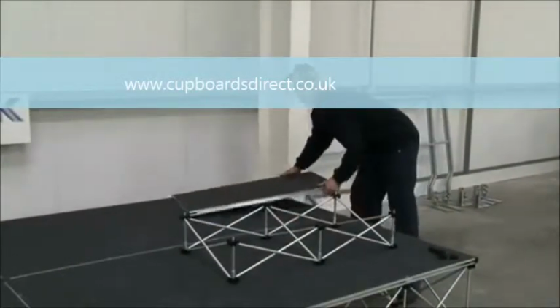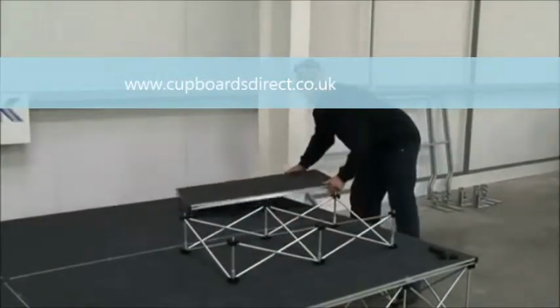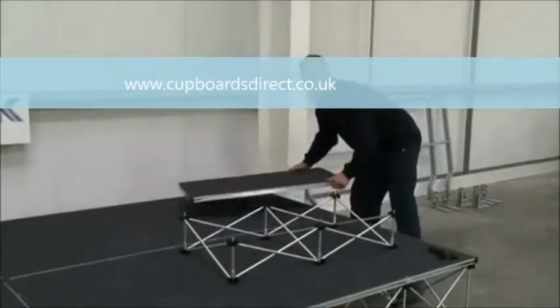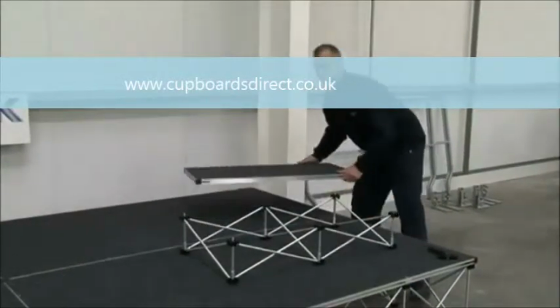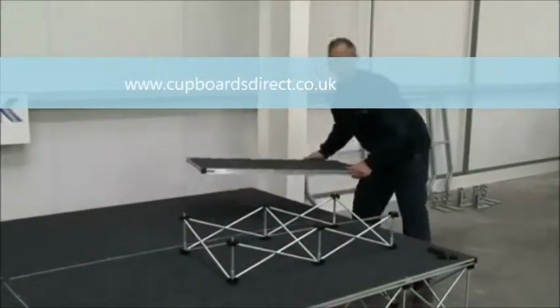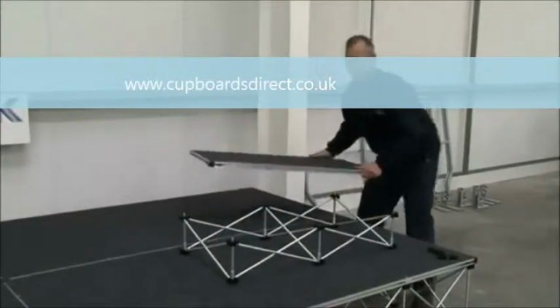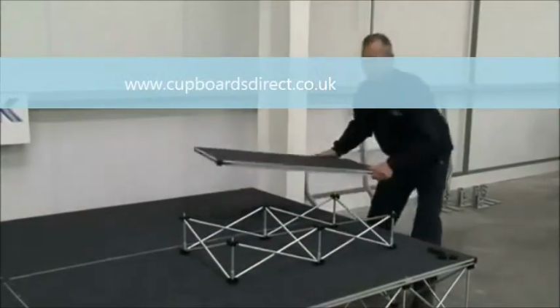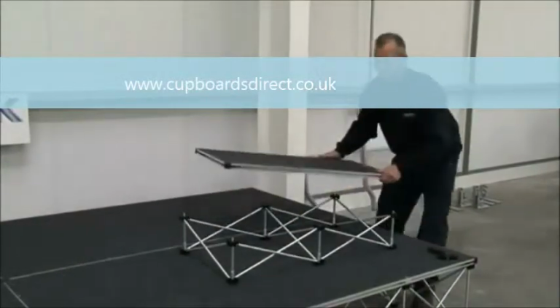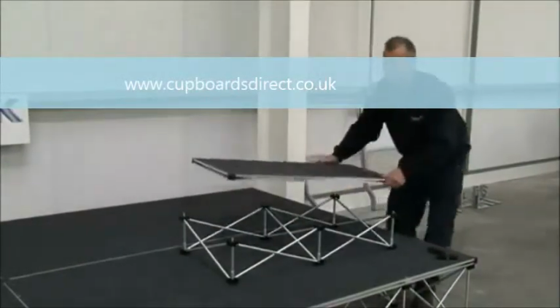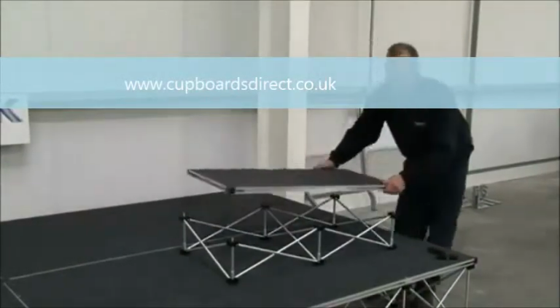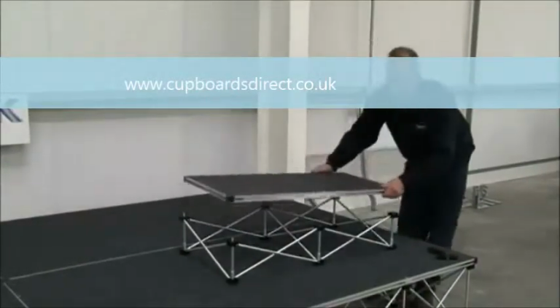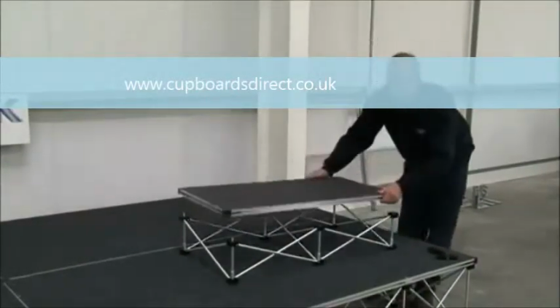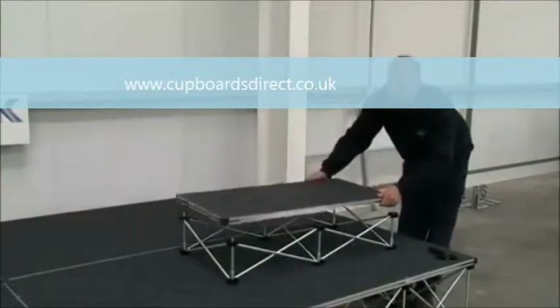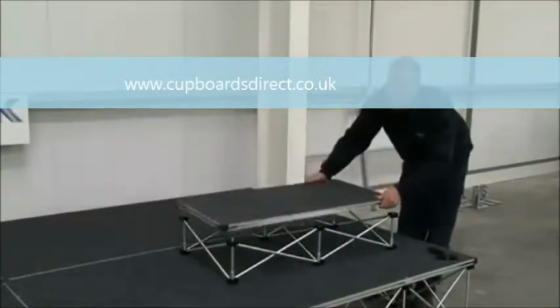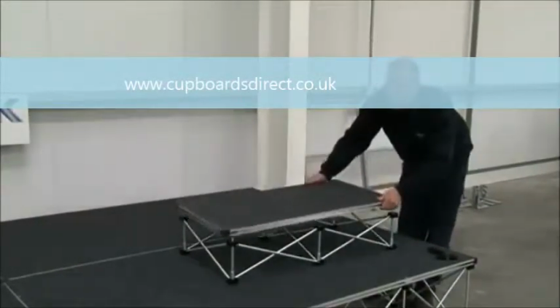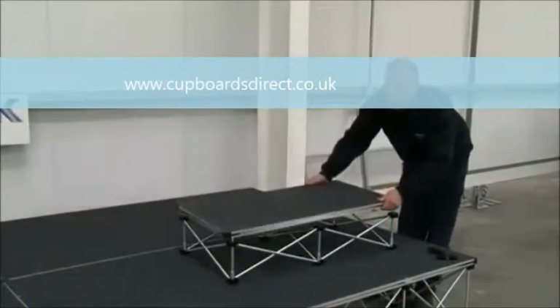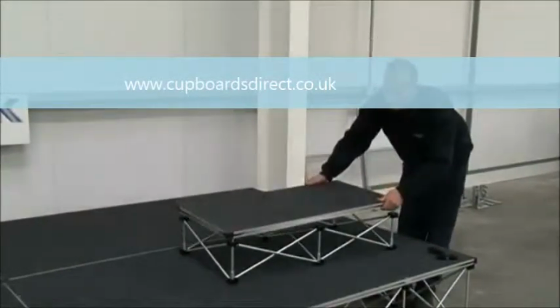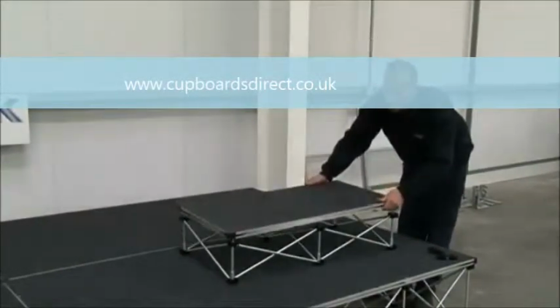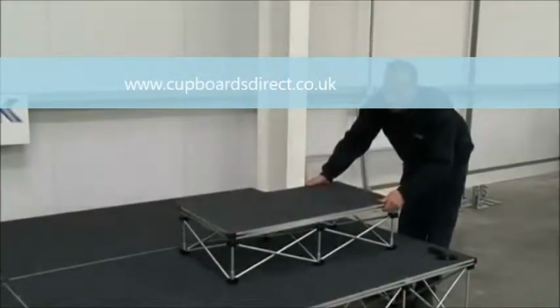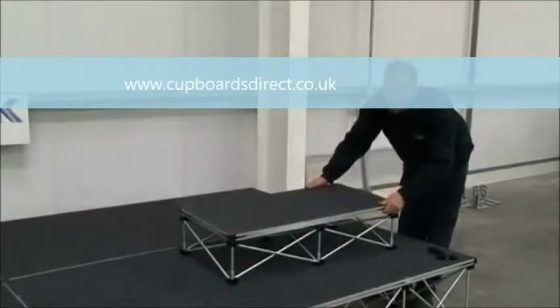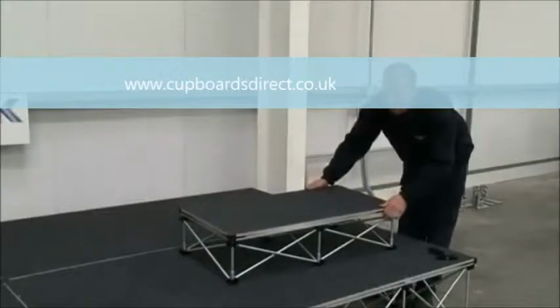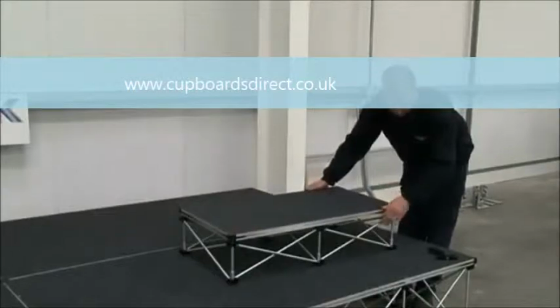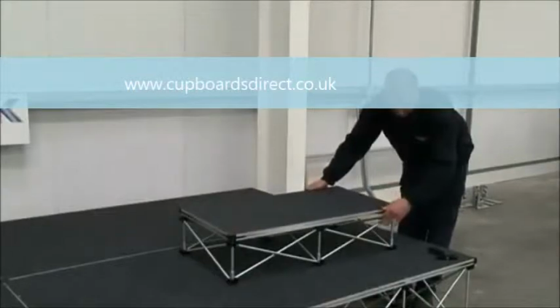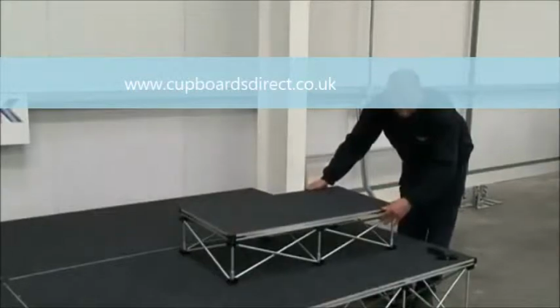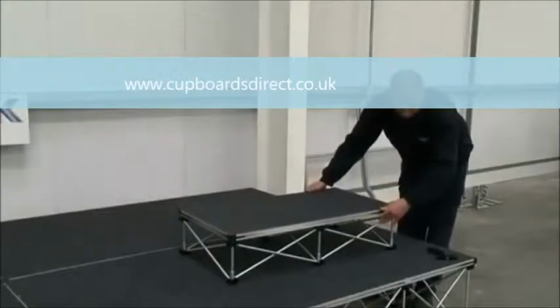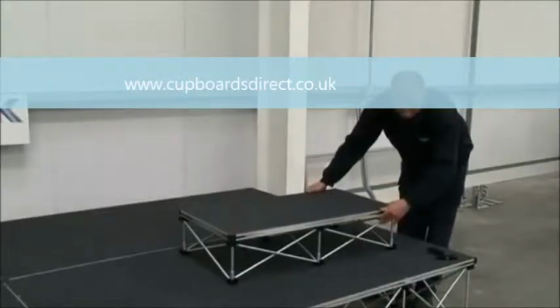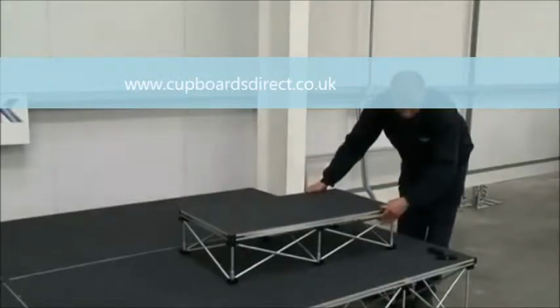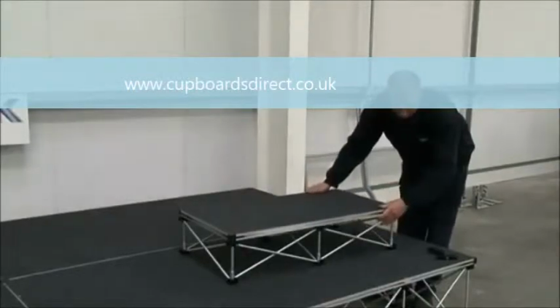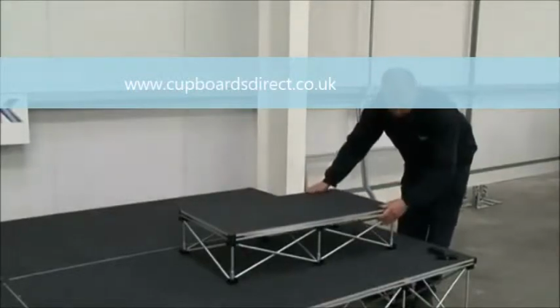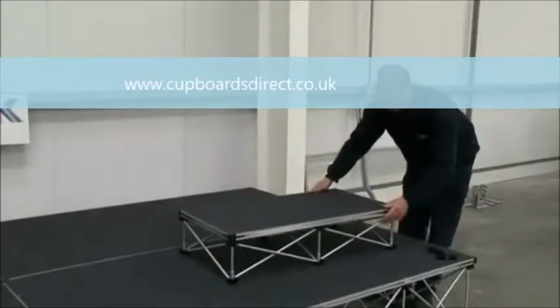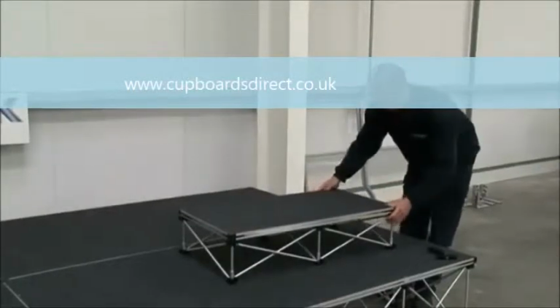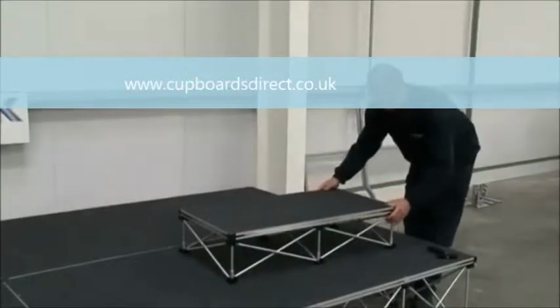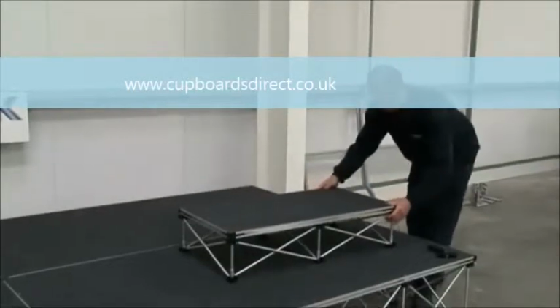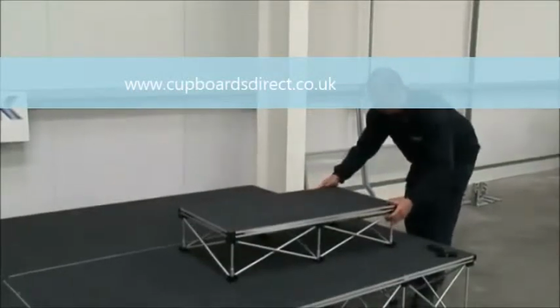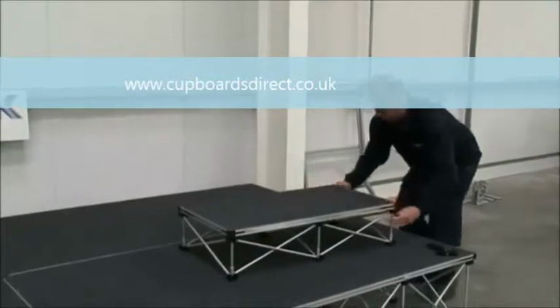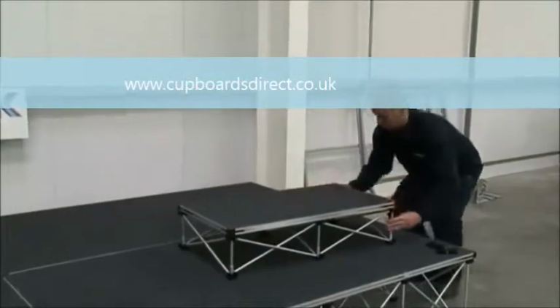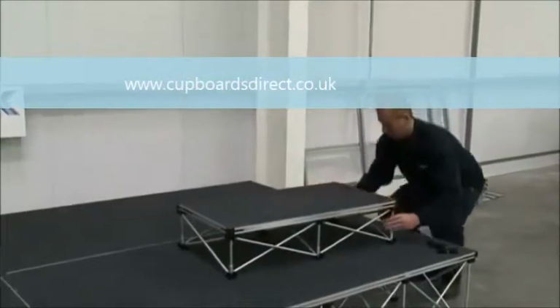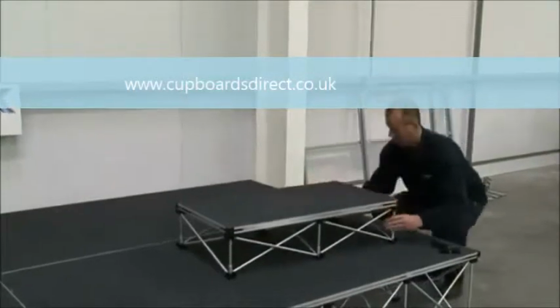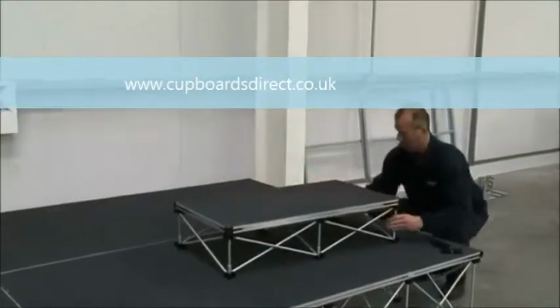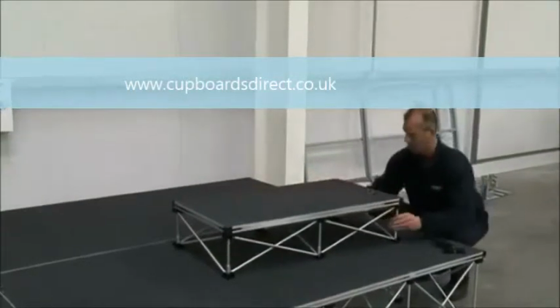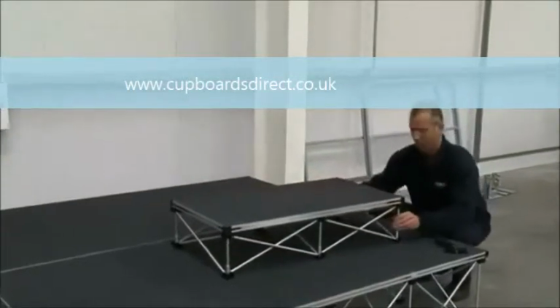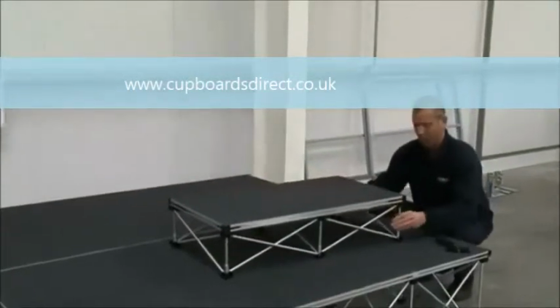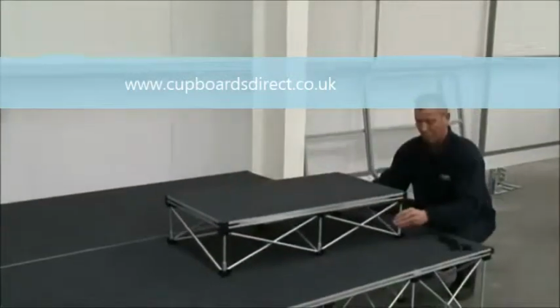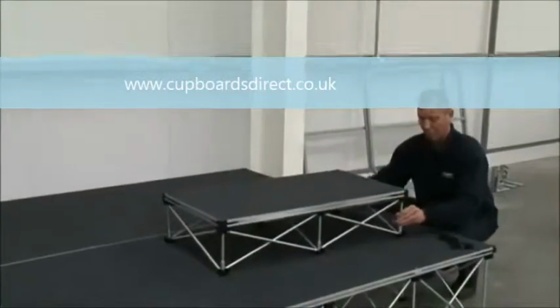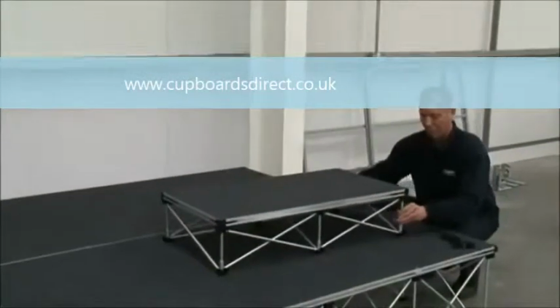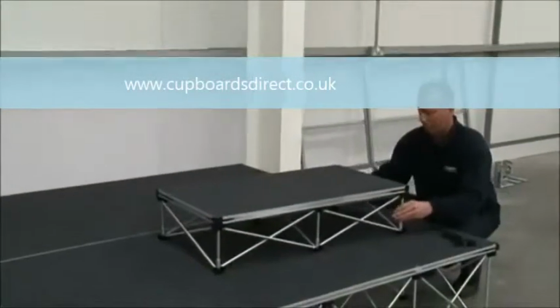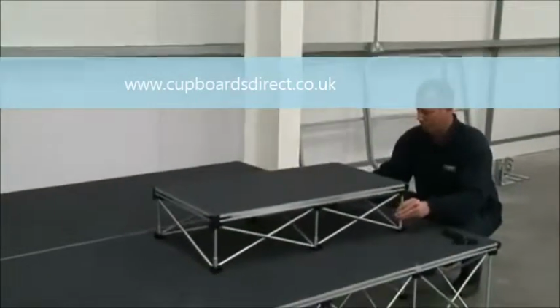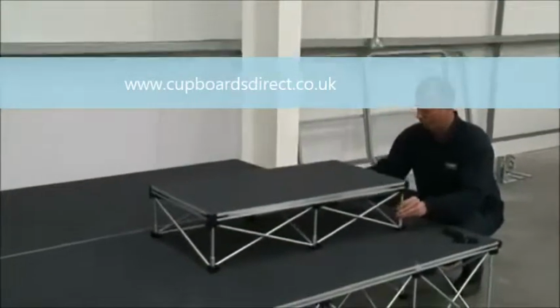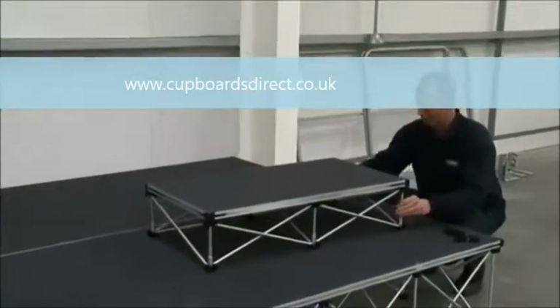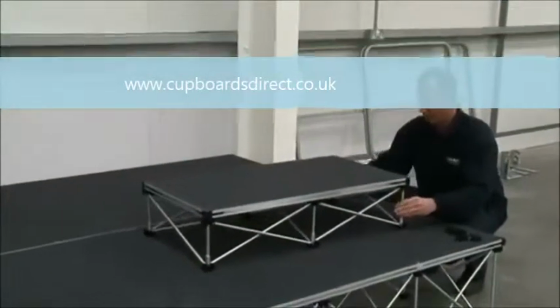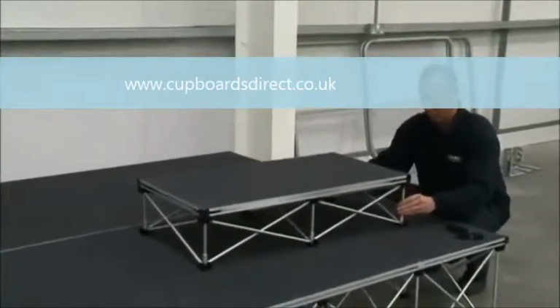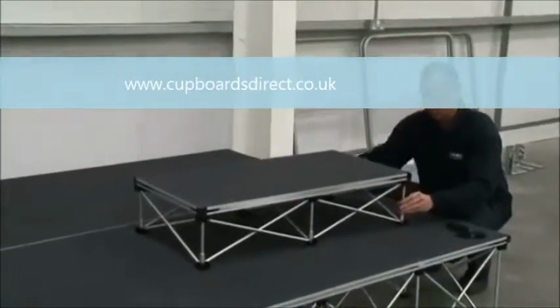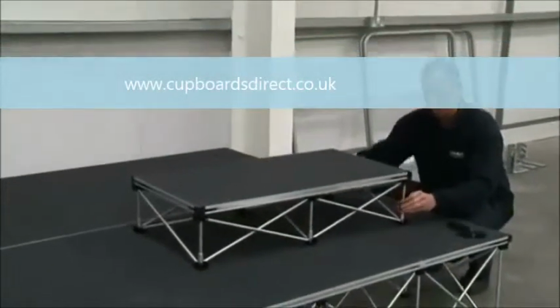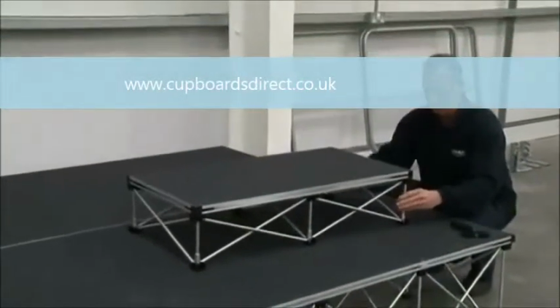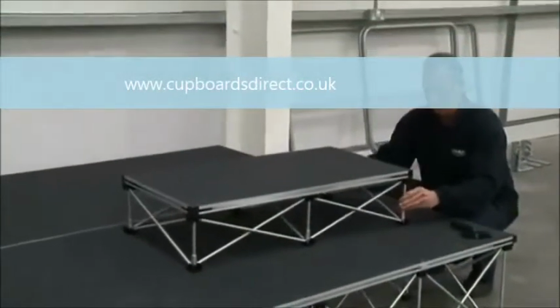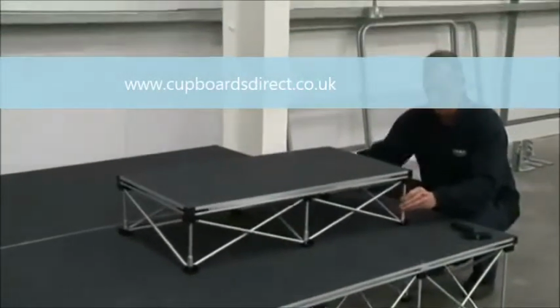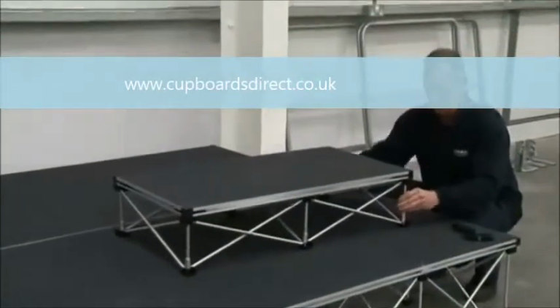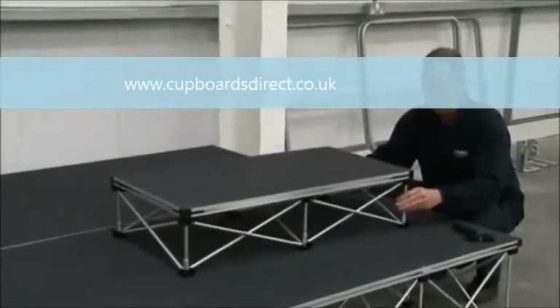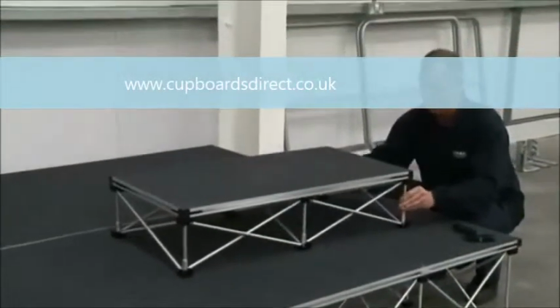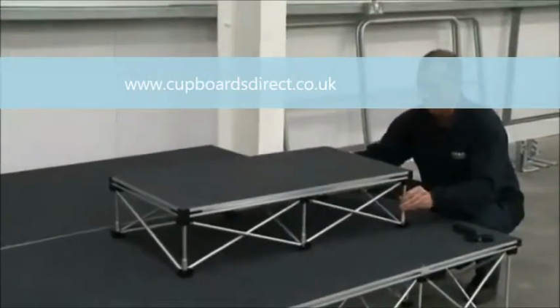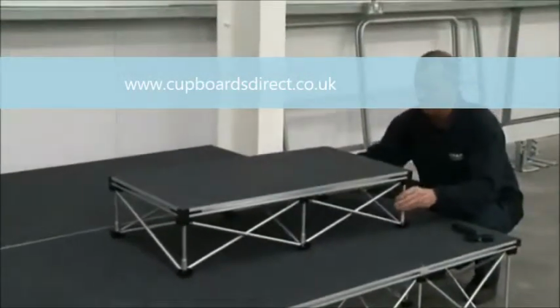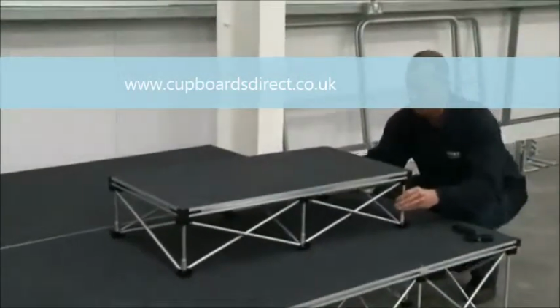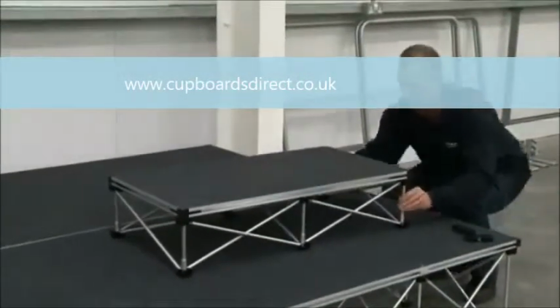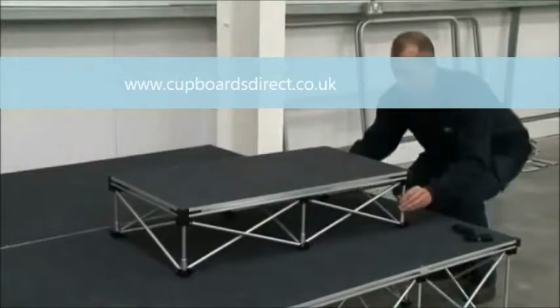Place the deck on top of the riser and tighten using the allen key provided, or by twisting the riser tube on each corner.